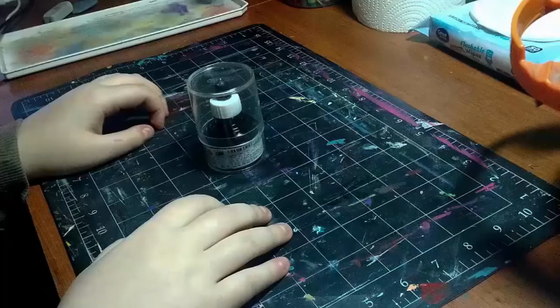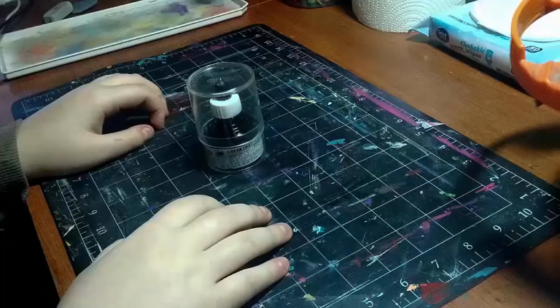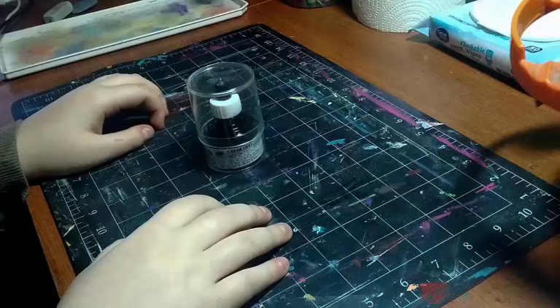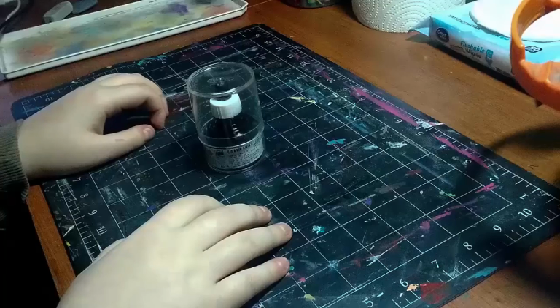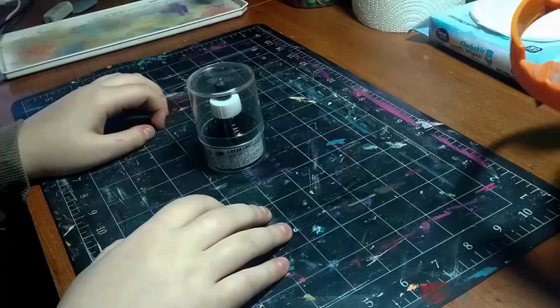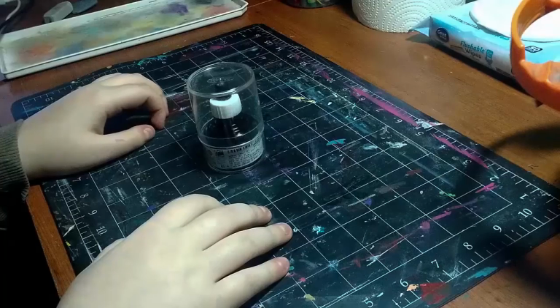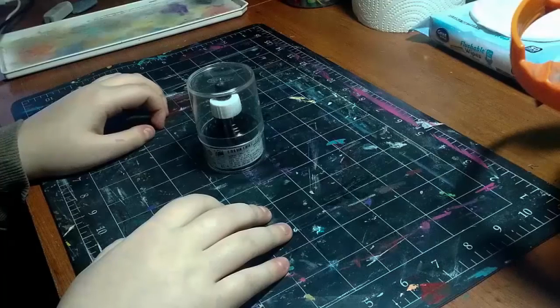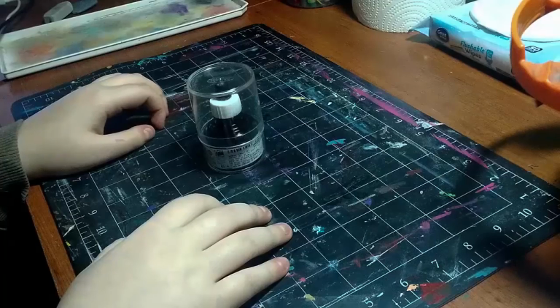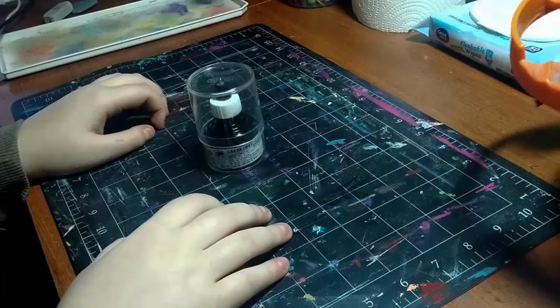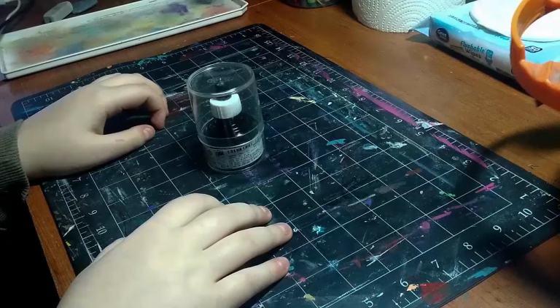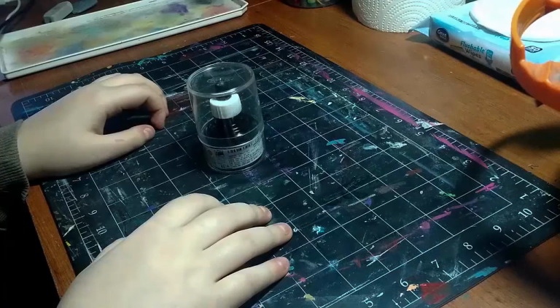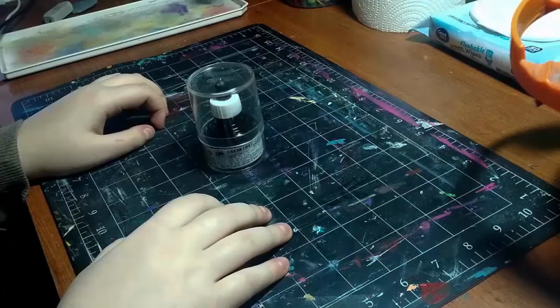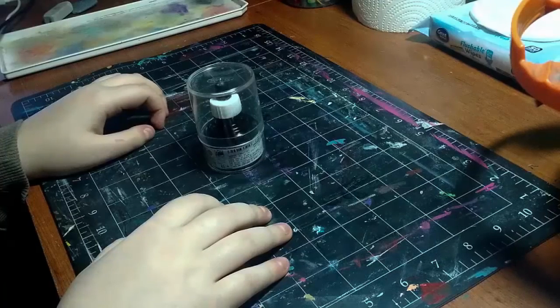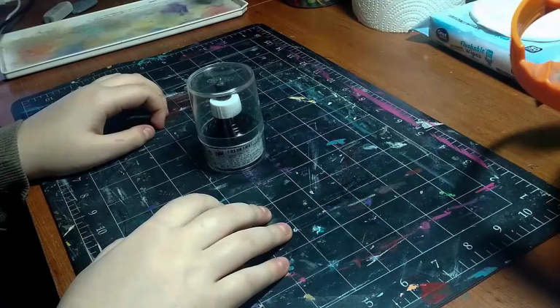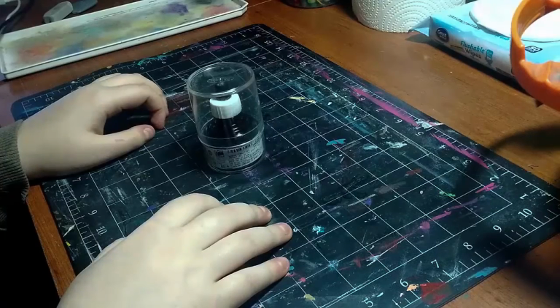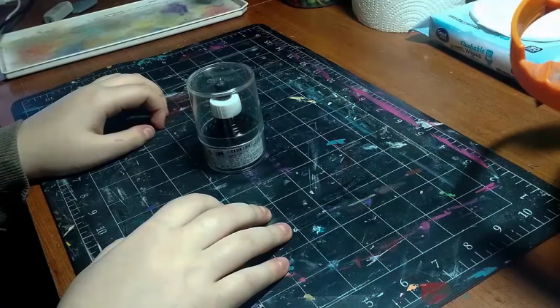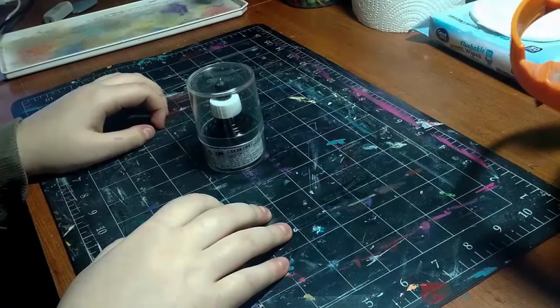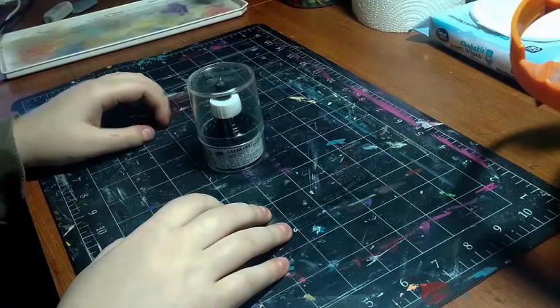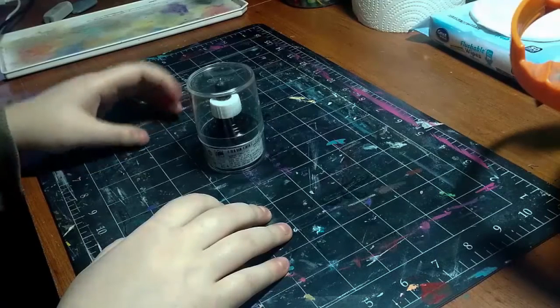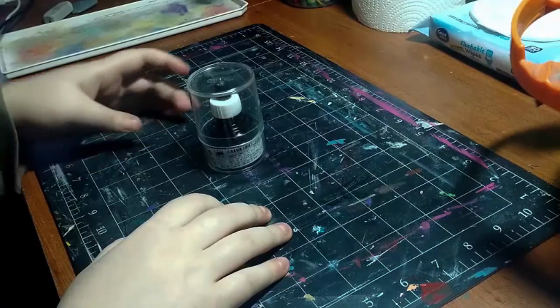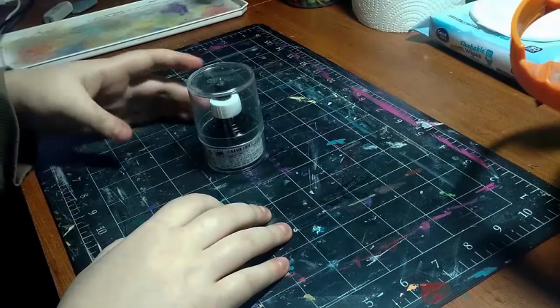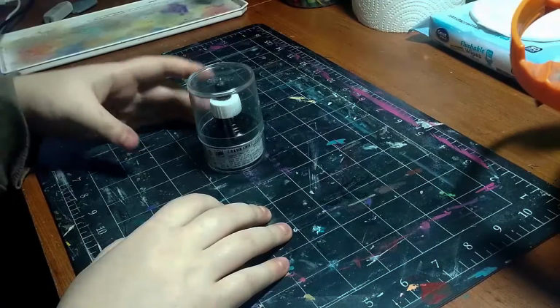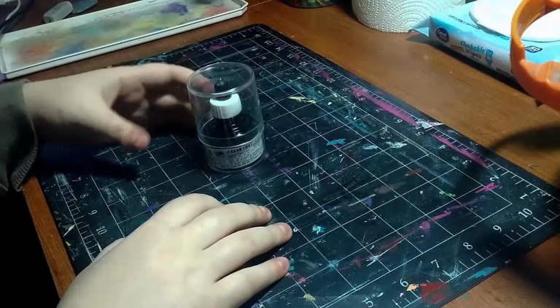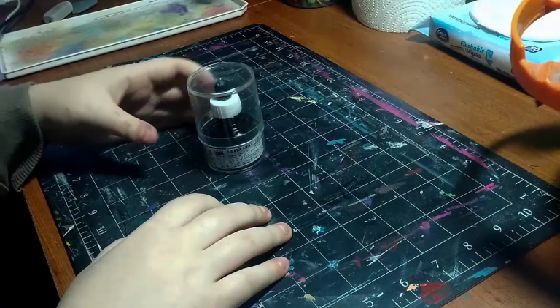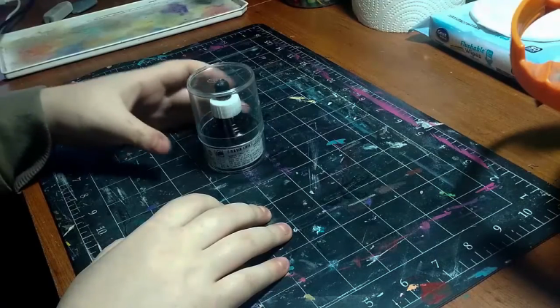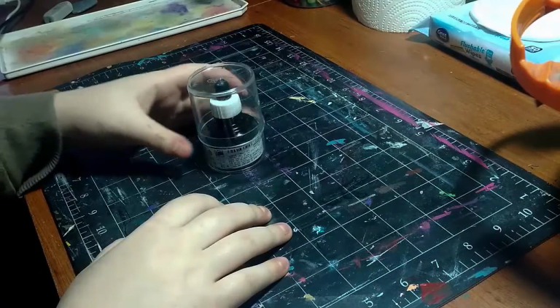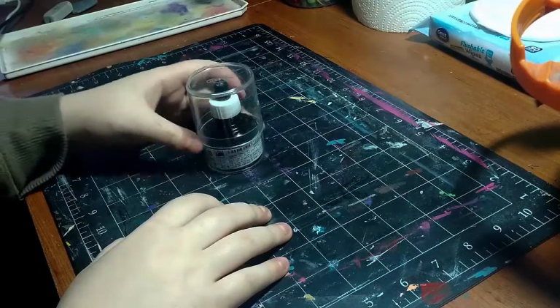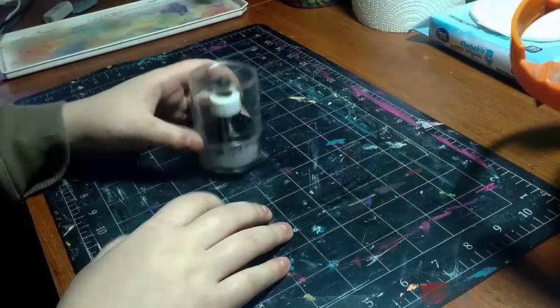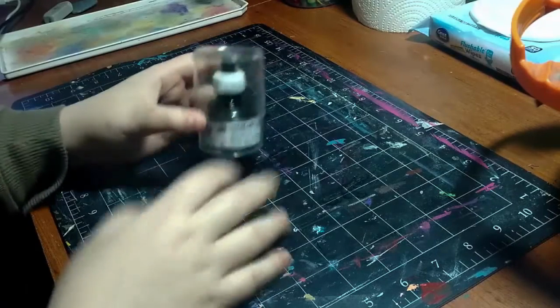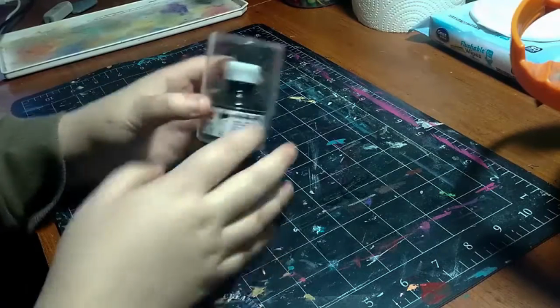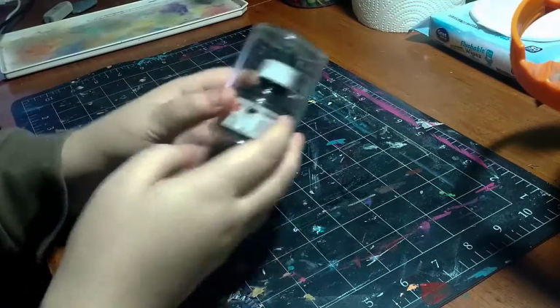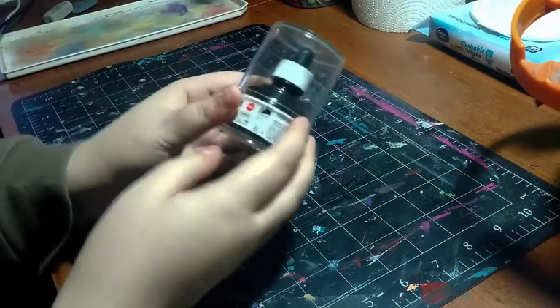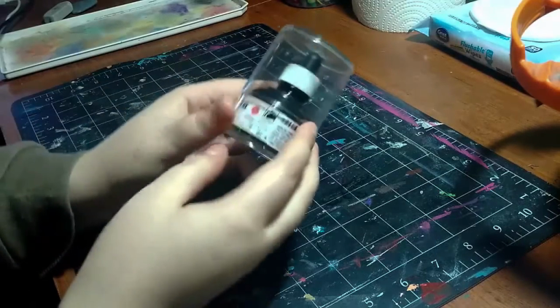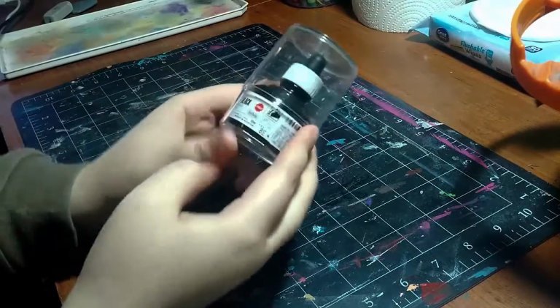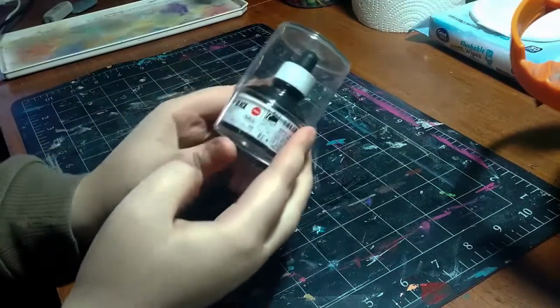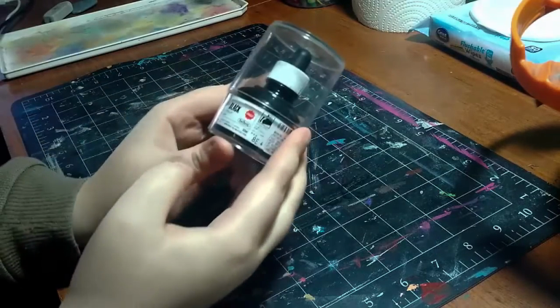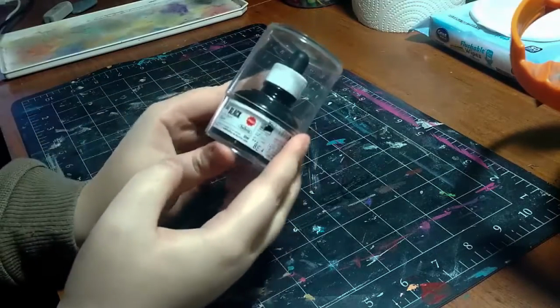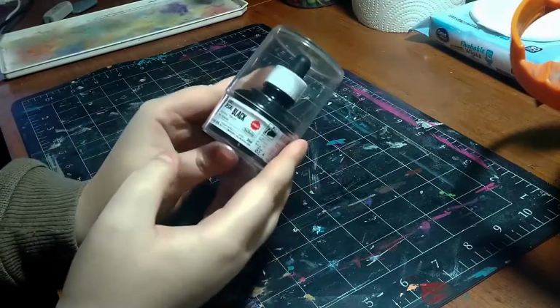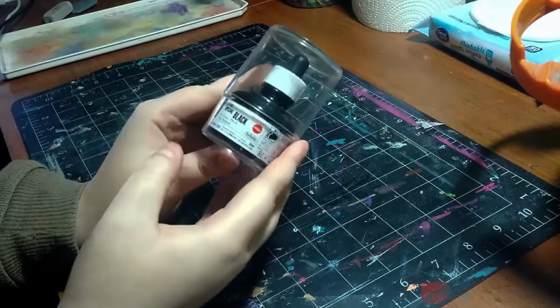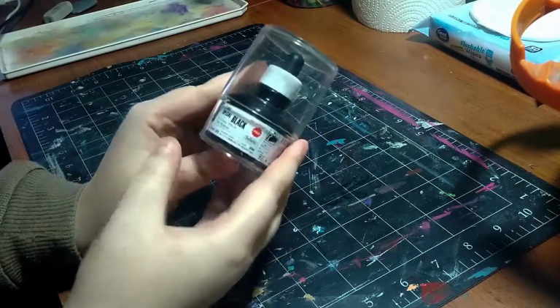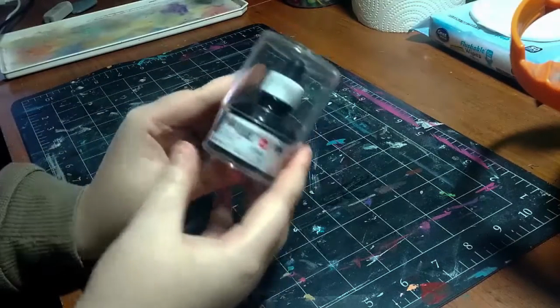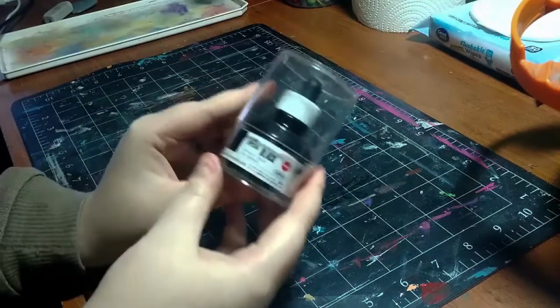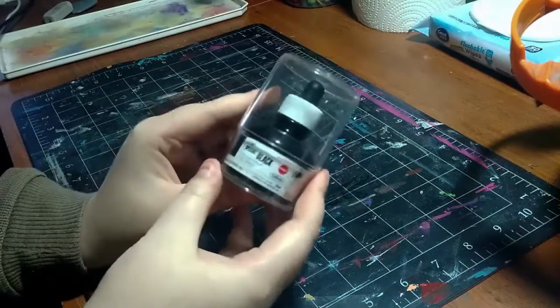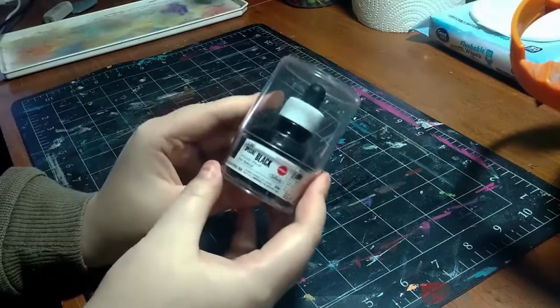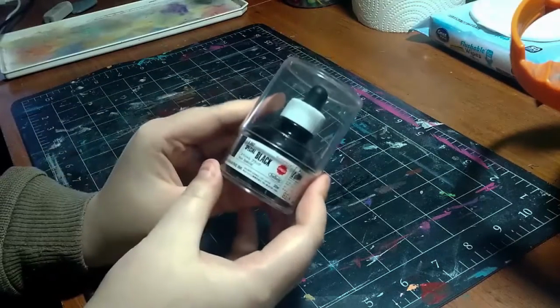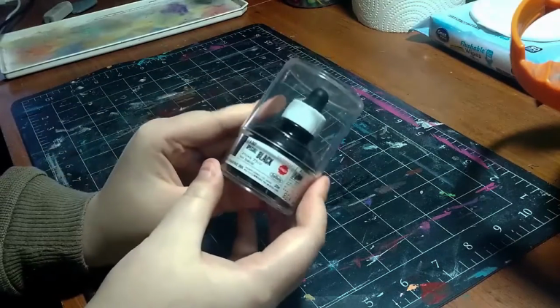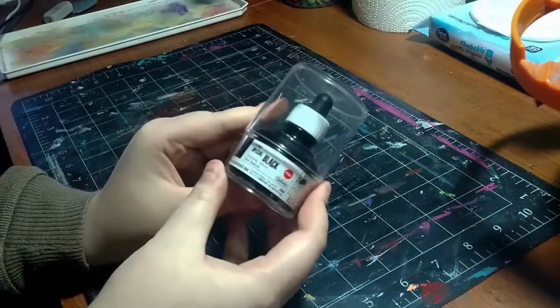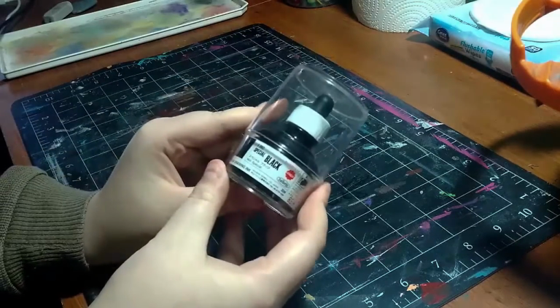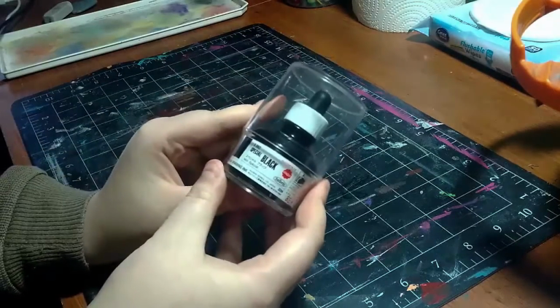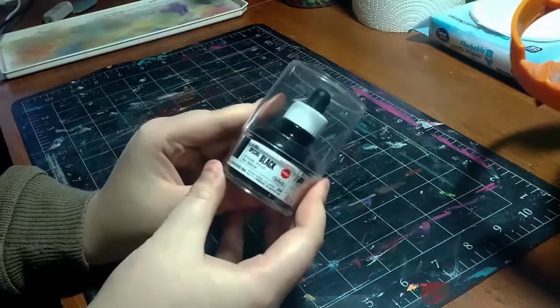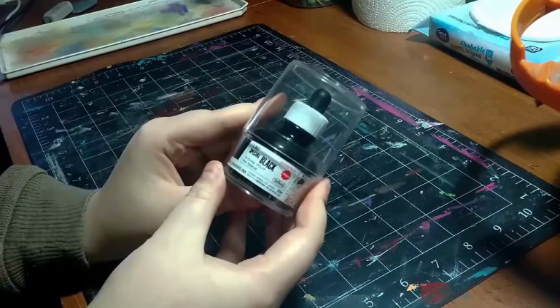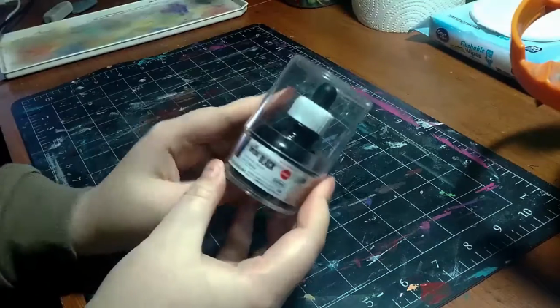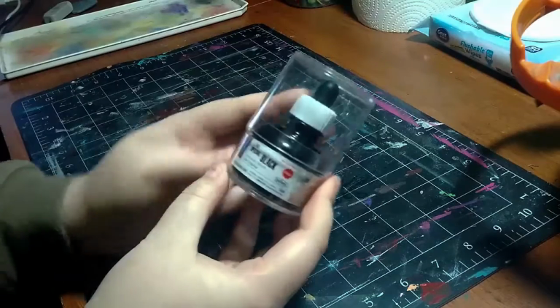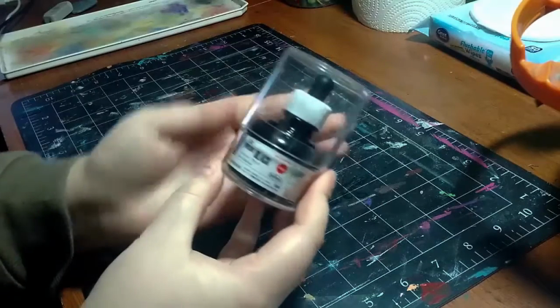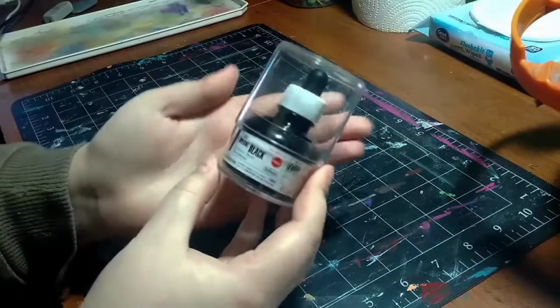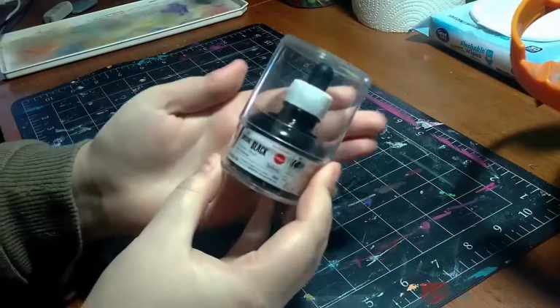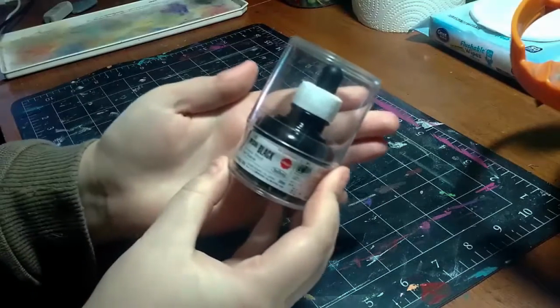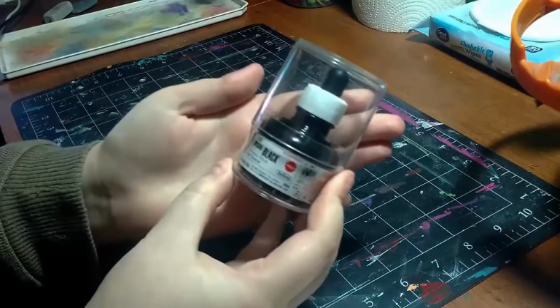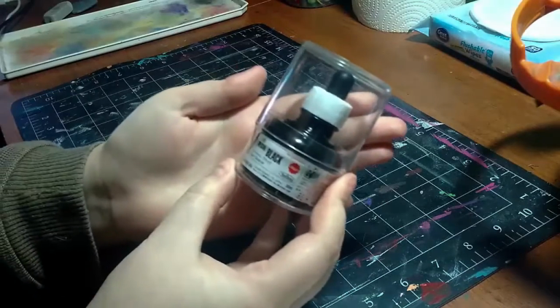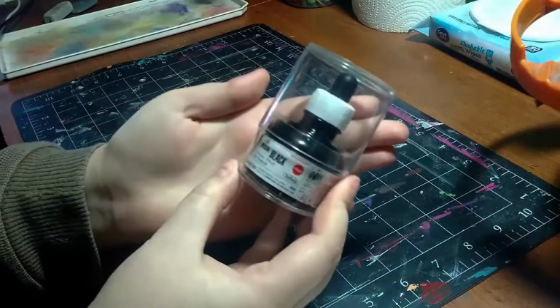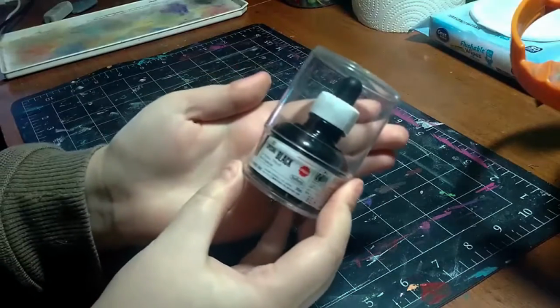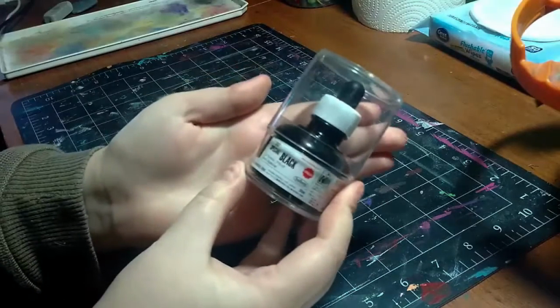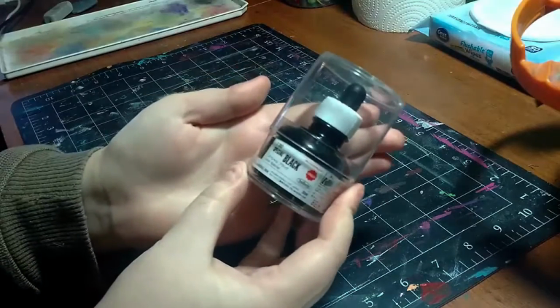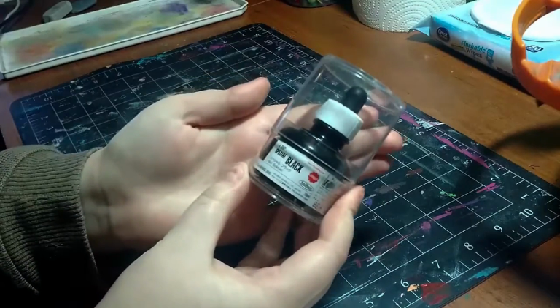Welcome back to another video. Today I'm going to be showing and demoing the Holbane Special Black Ink.